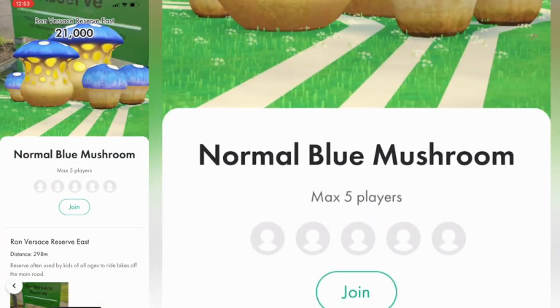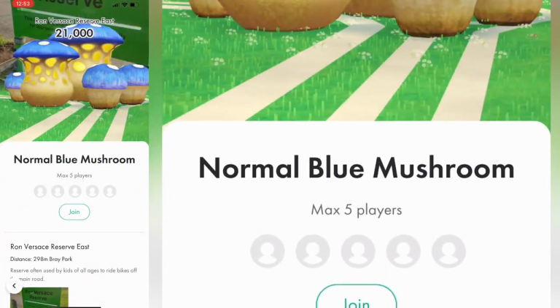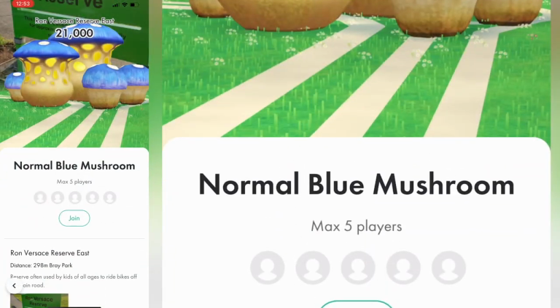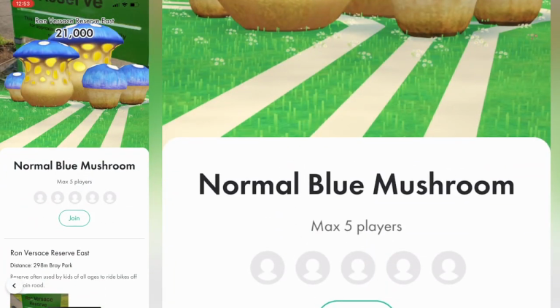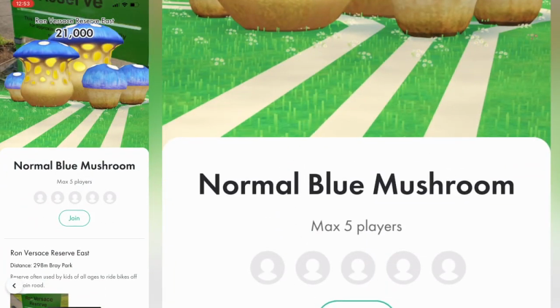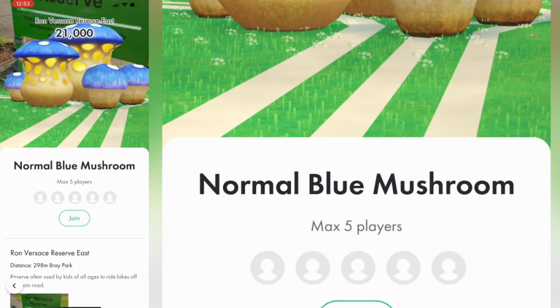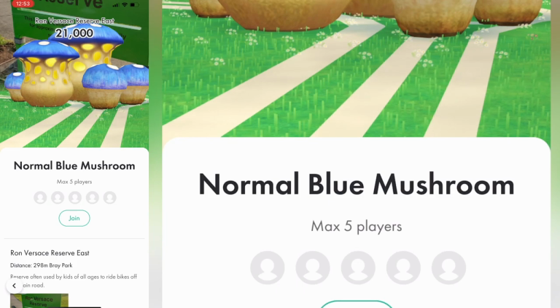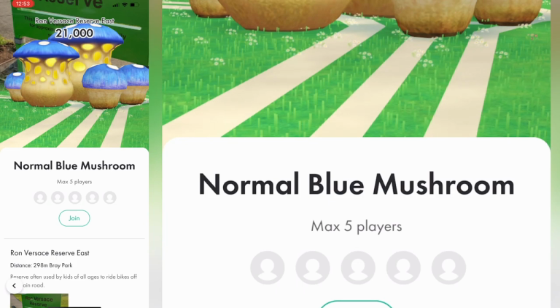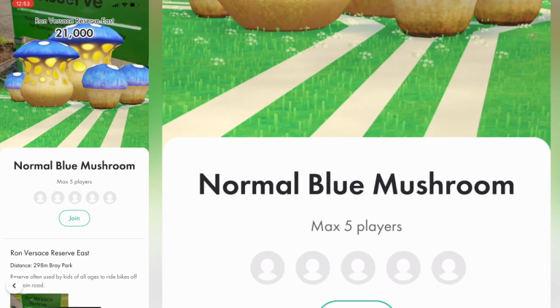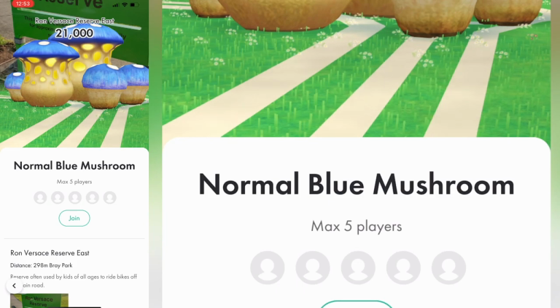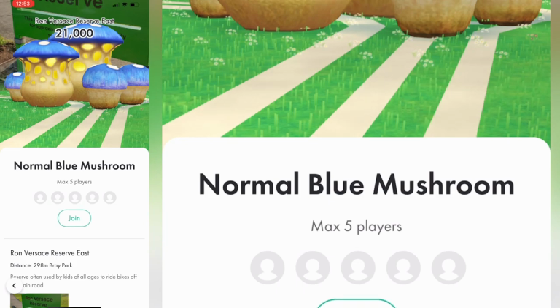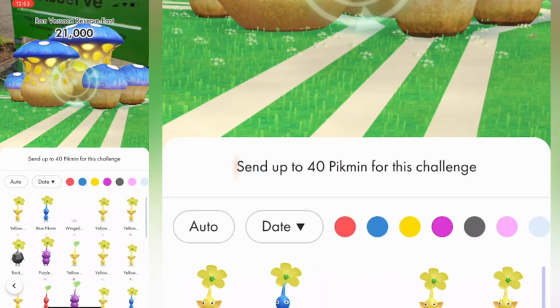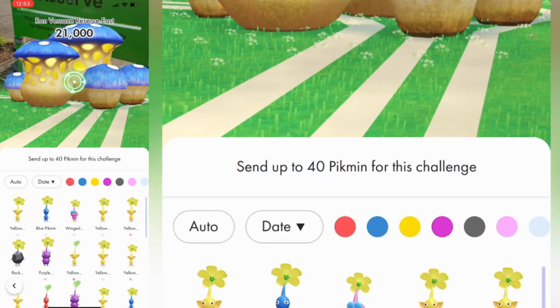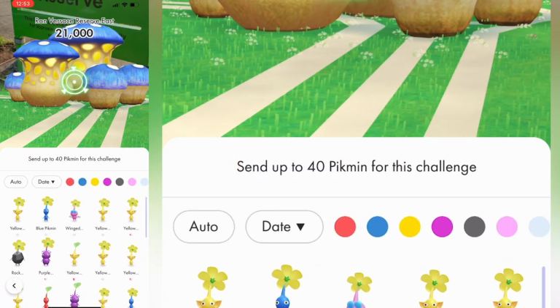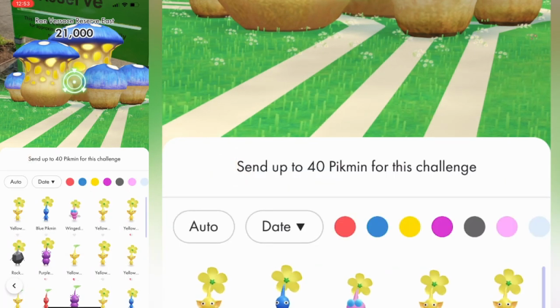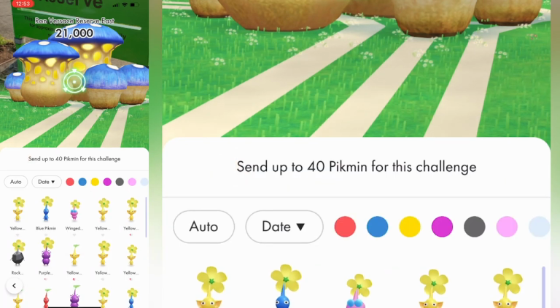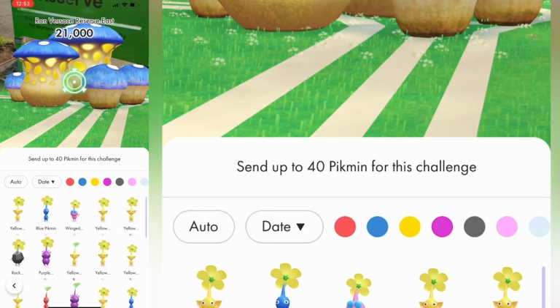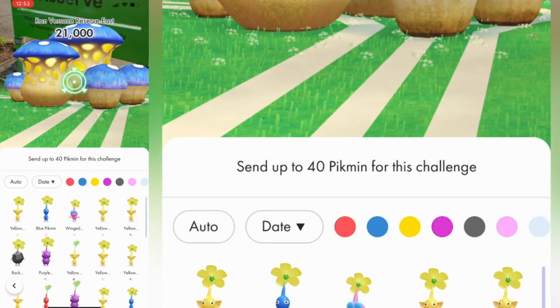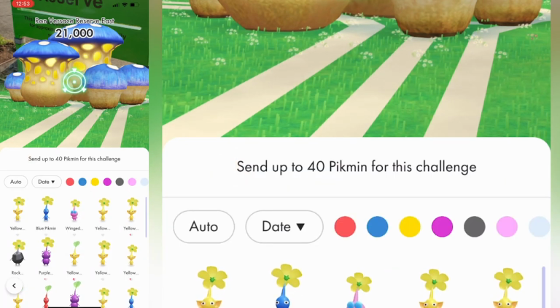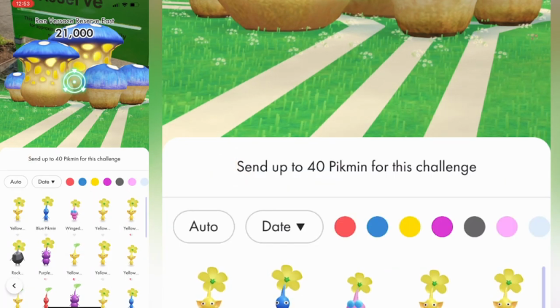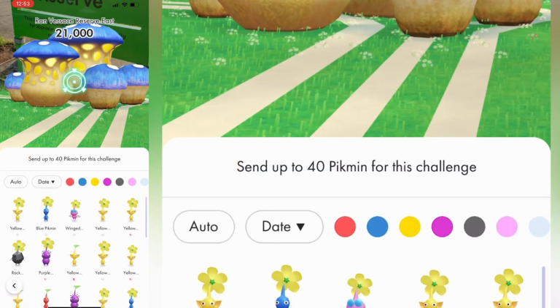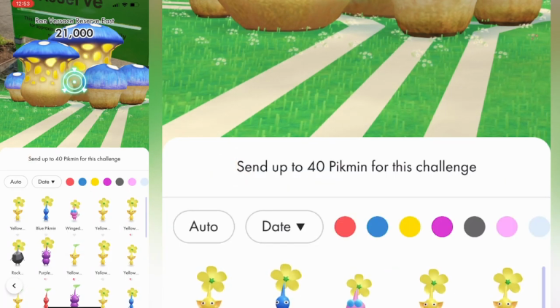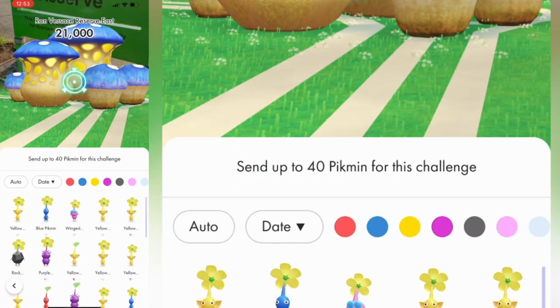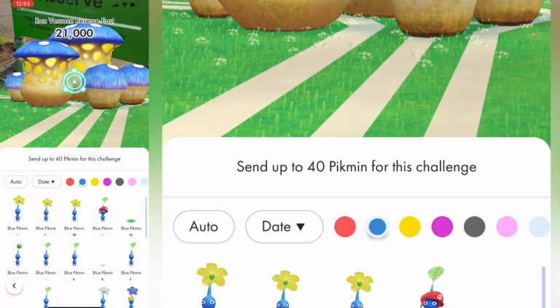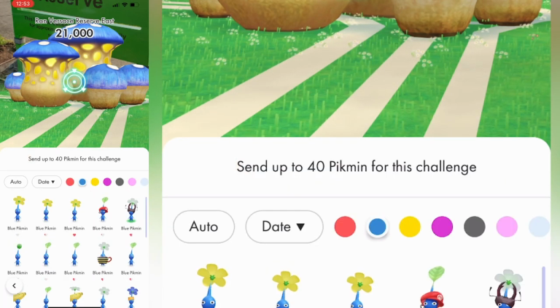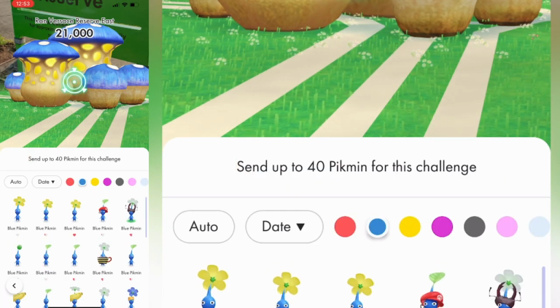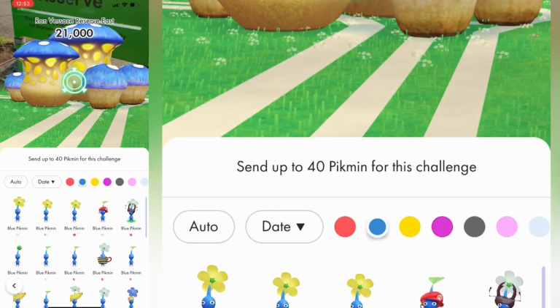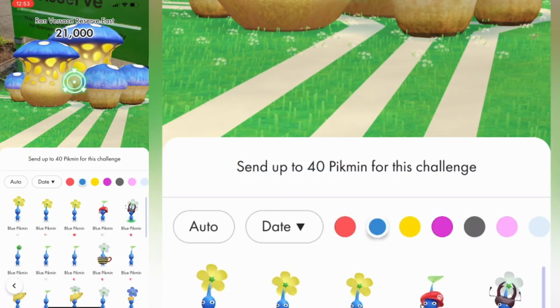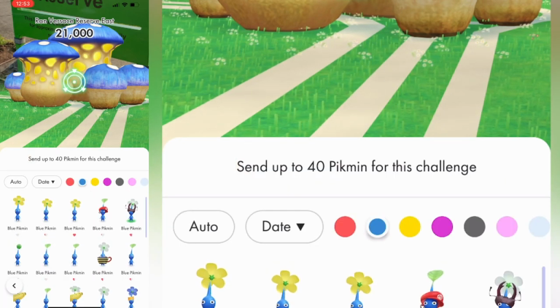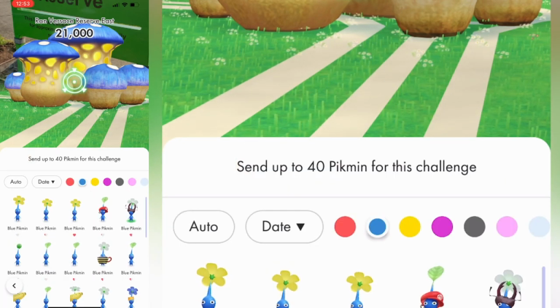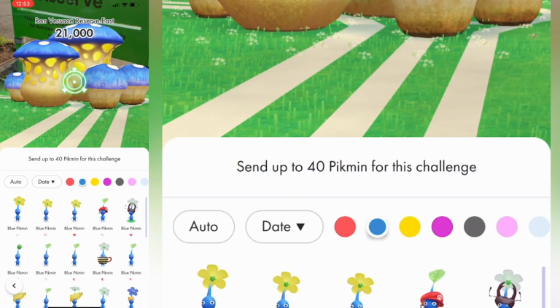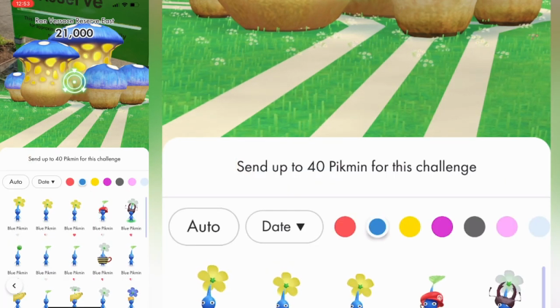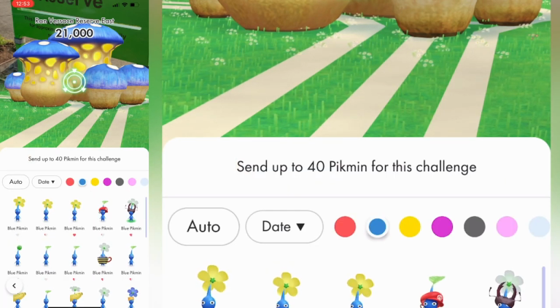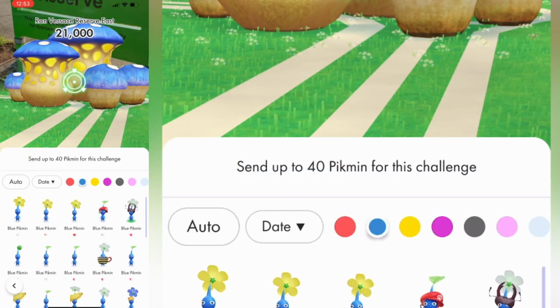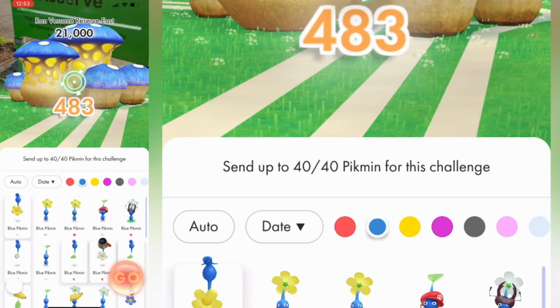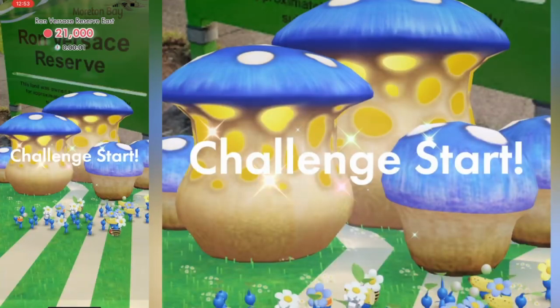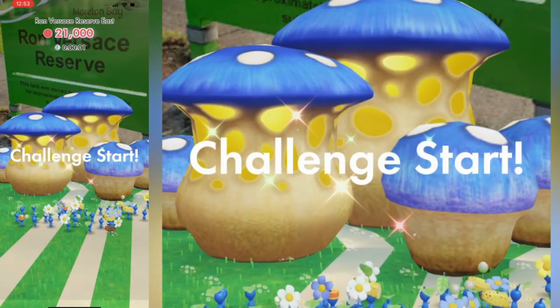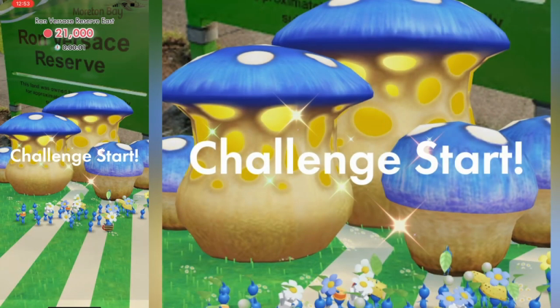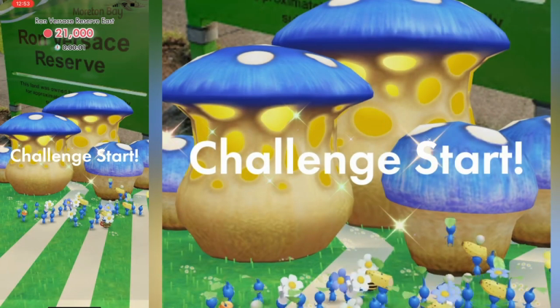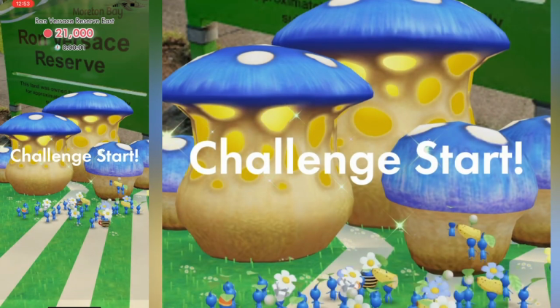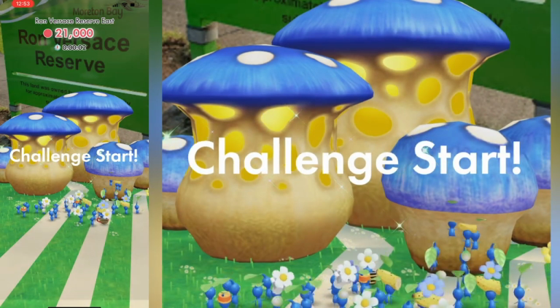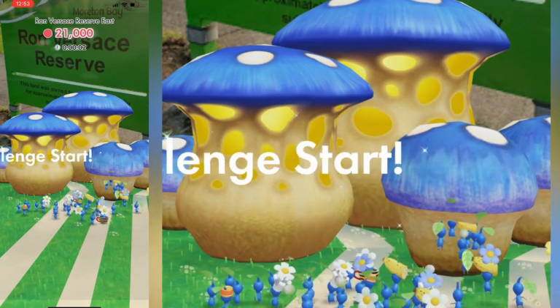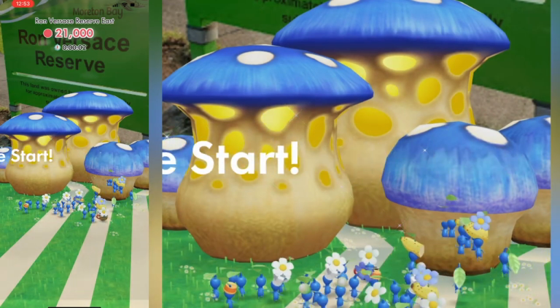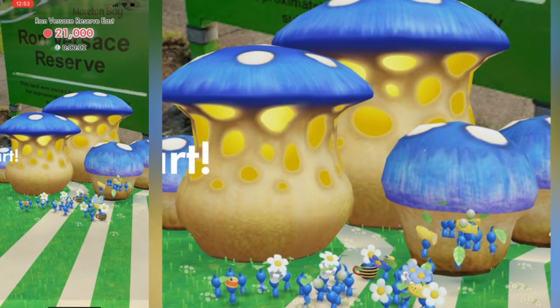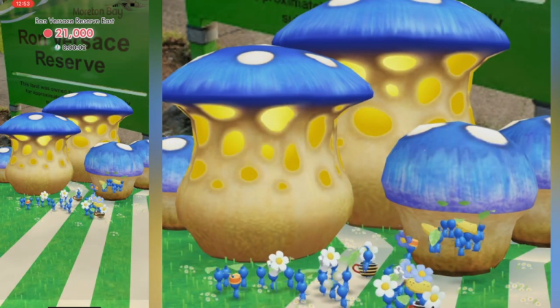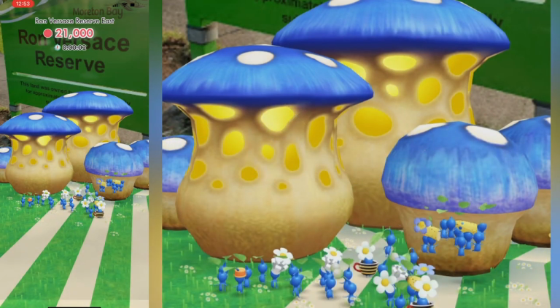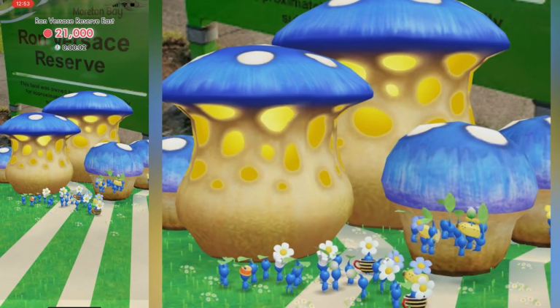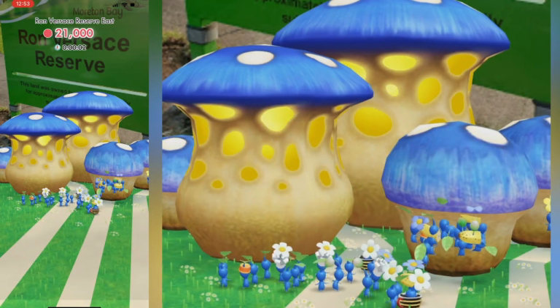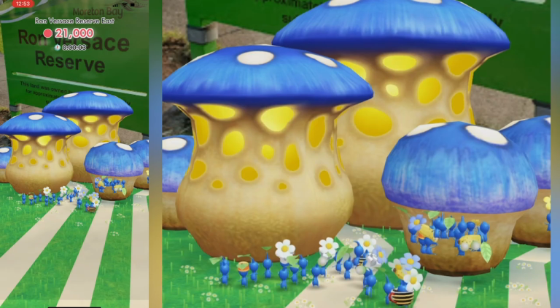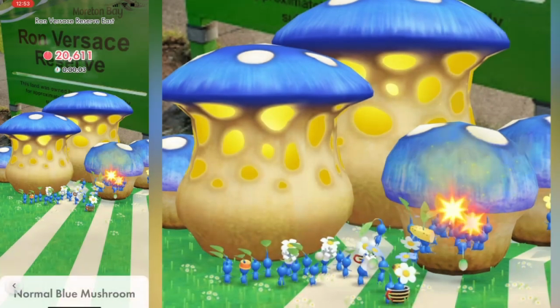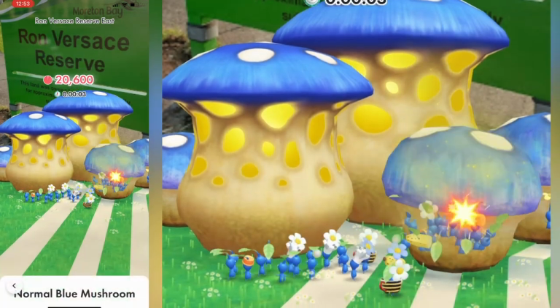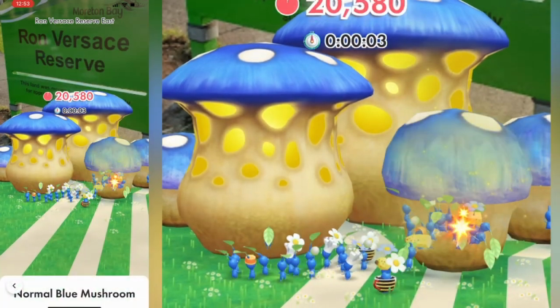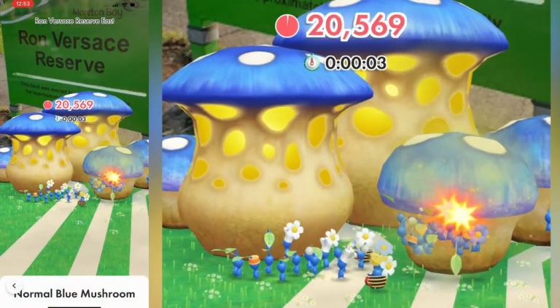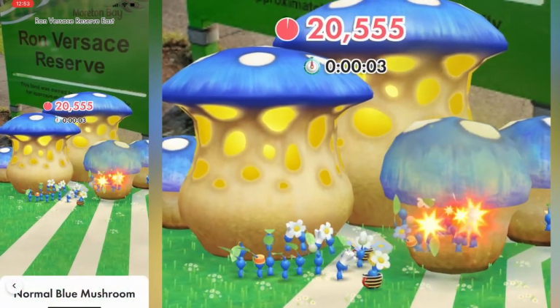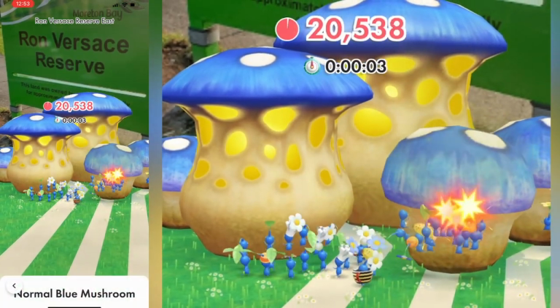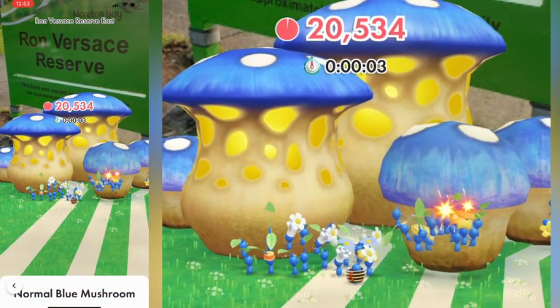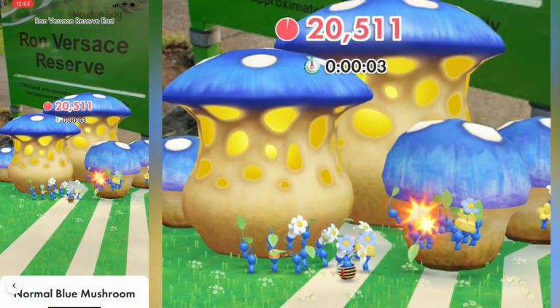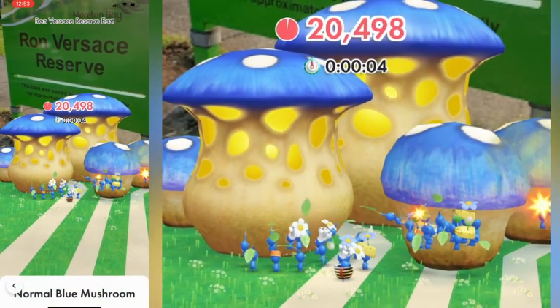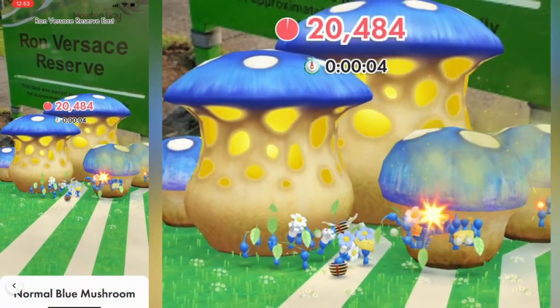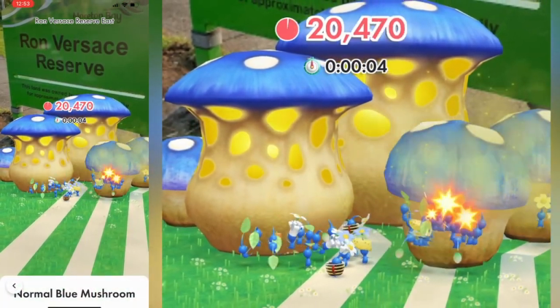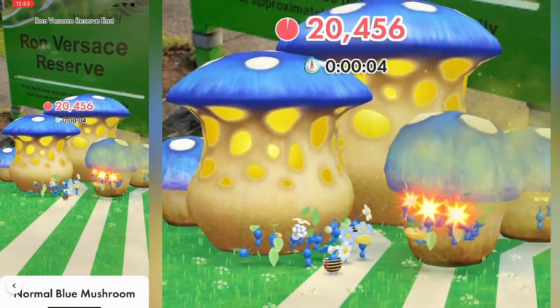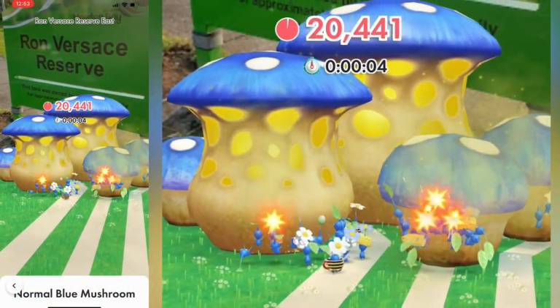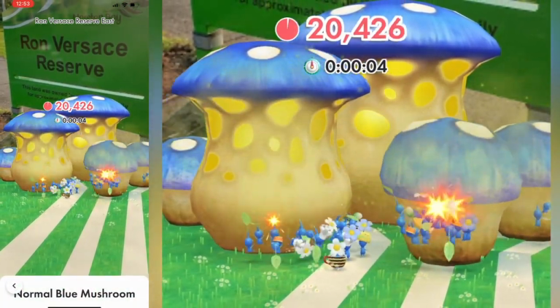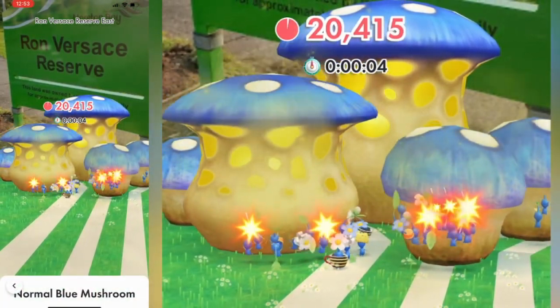If you're taking on some mushrooms, try to send the same coloured type of Pikmin as the mushroom. You'll take it down faster — probably.